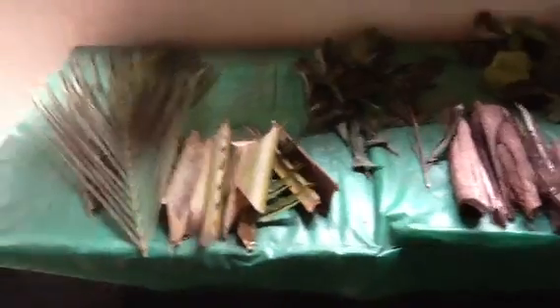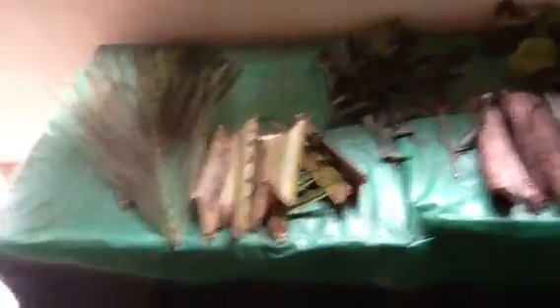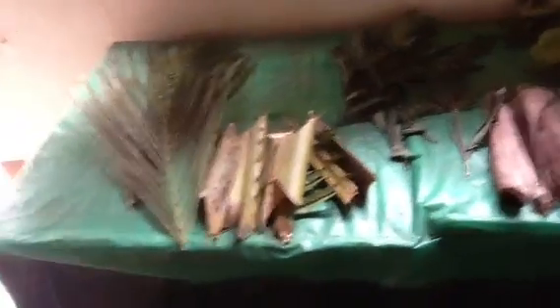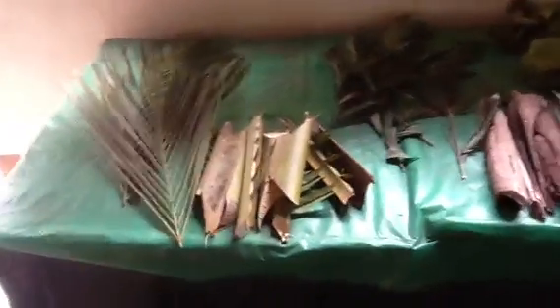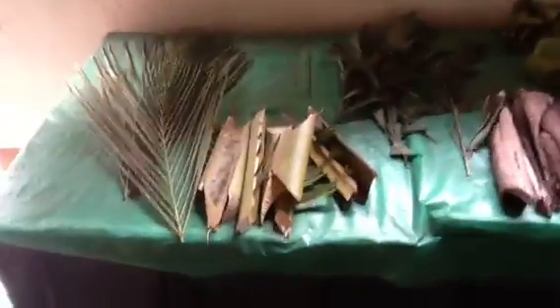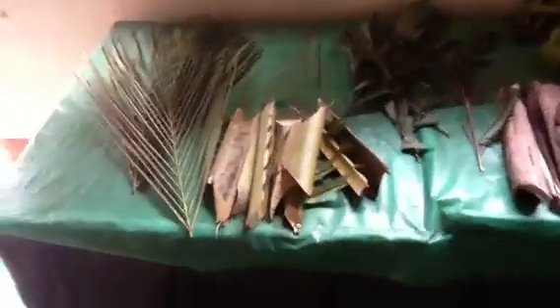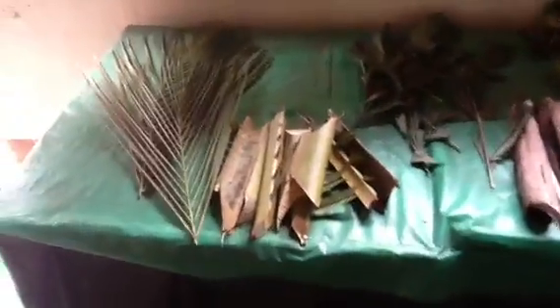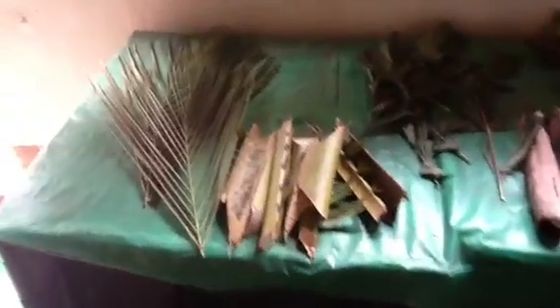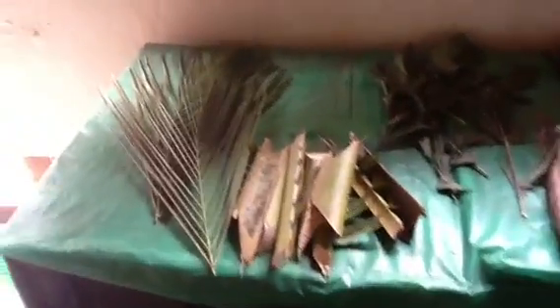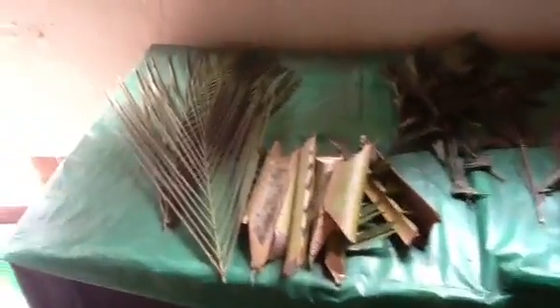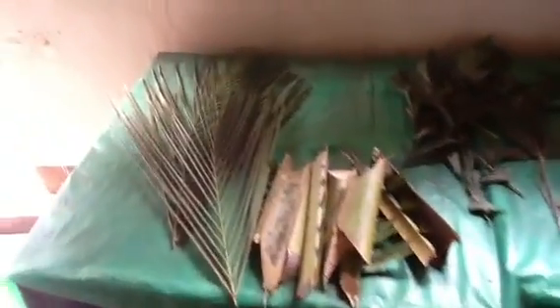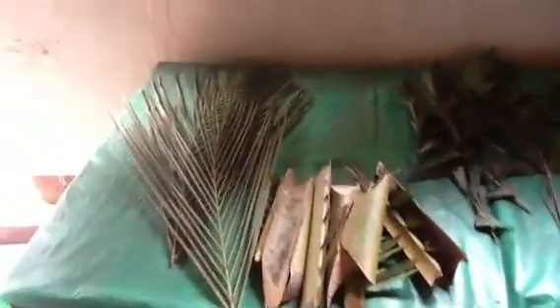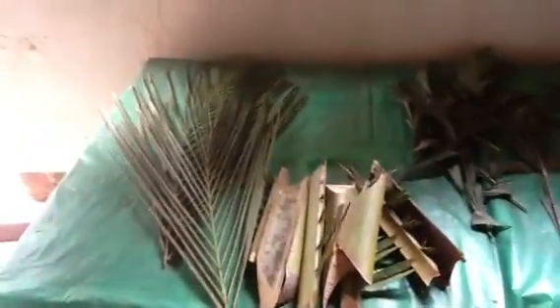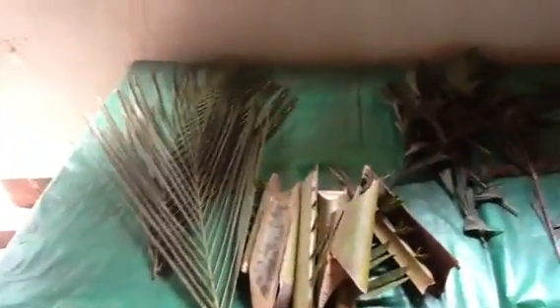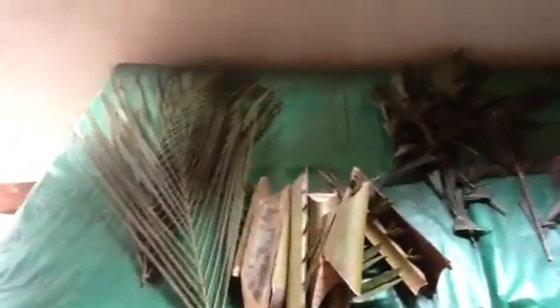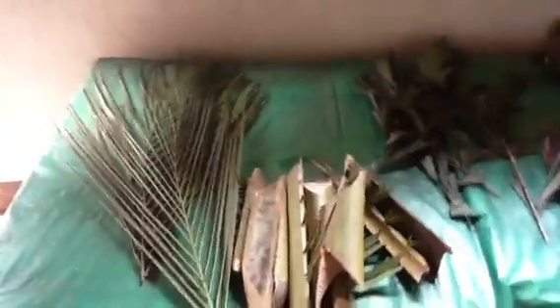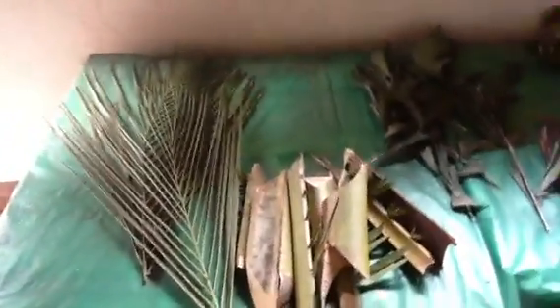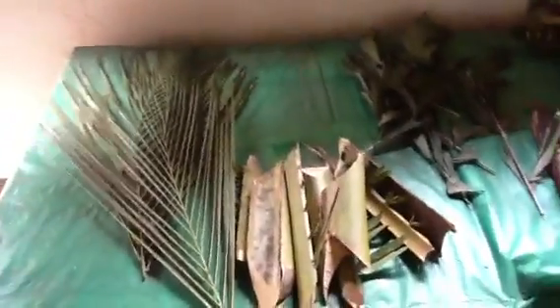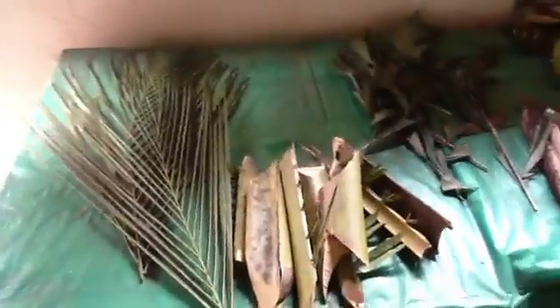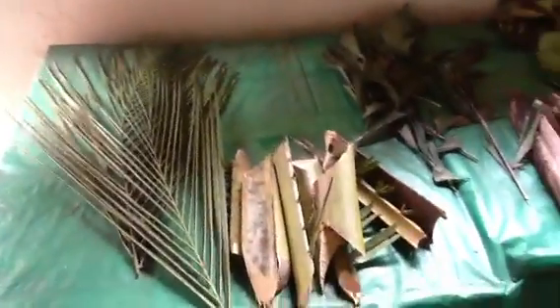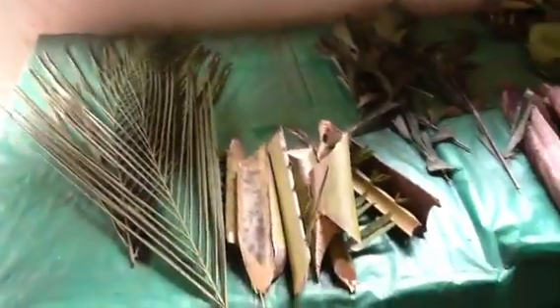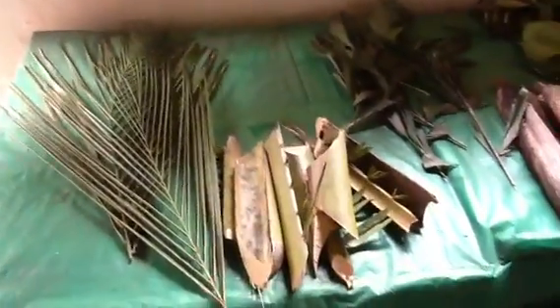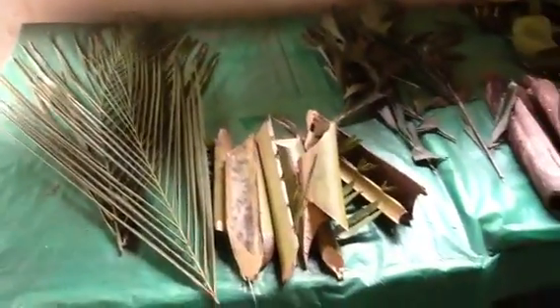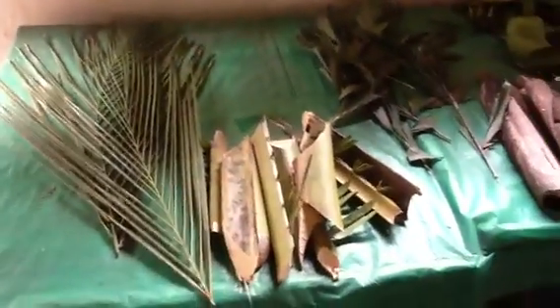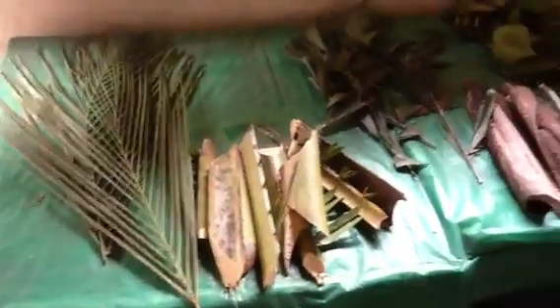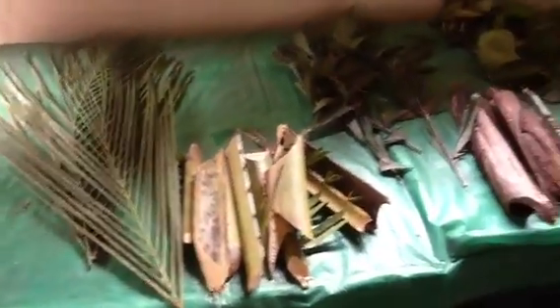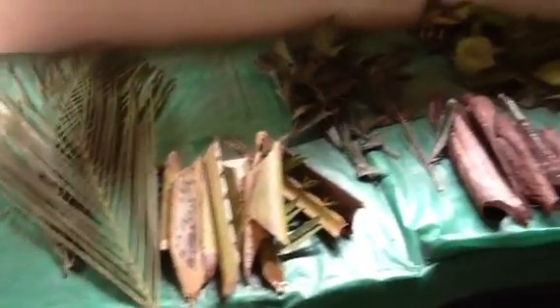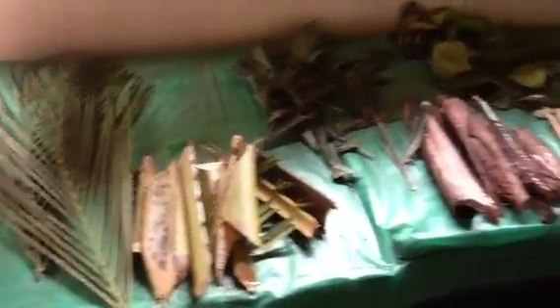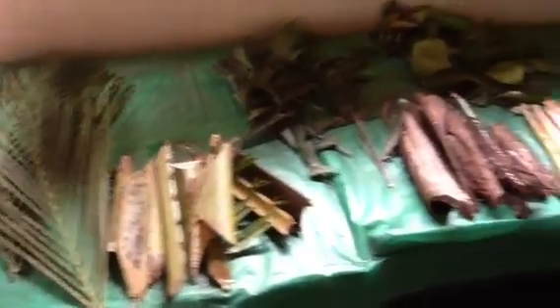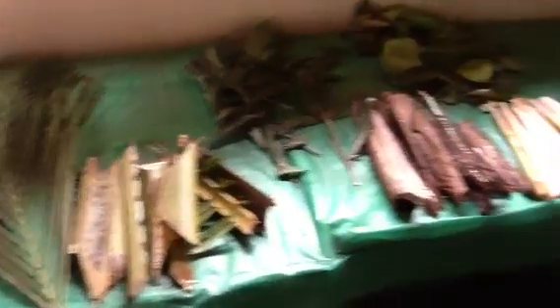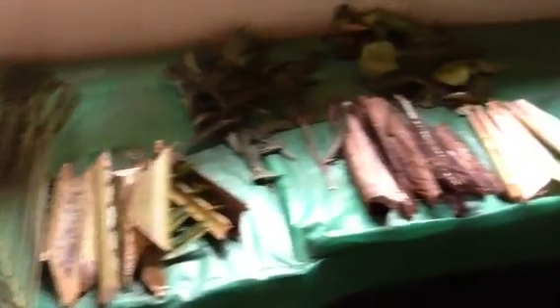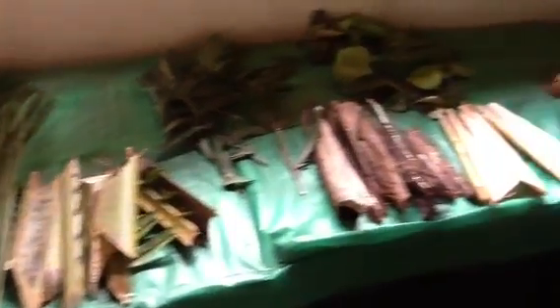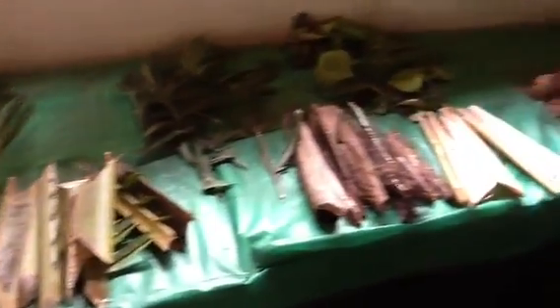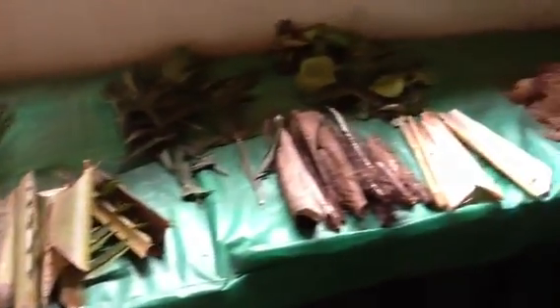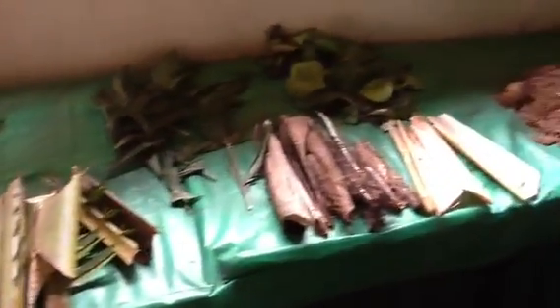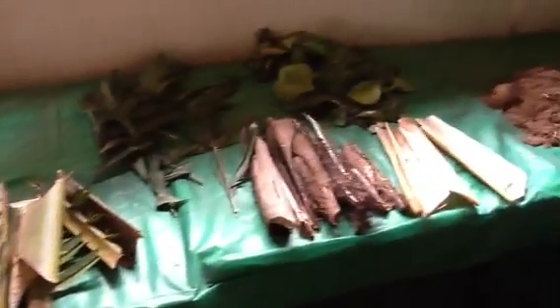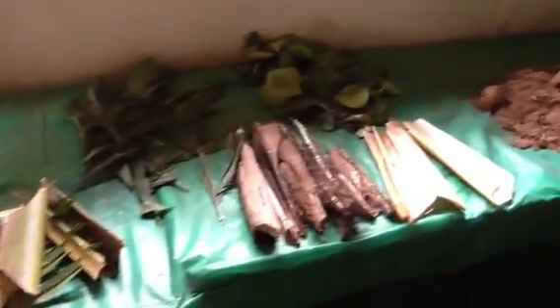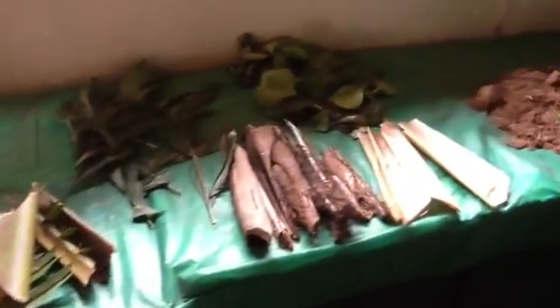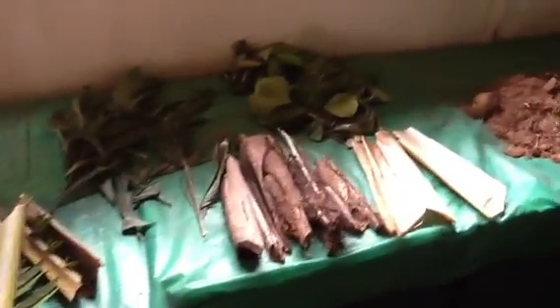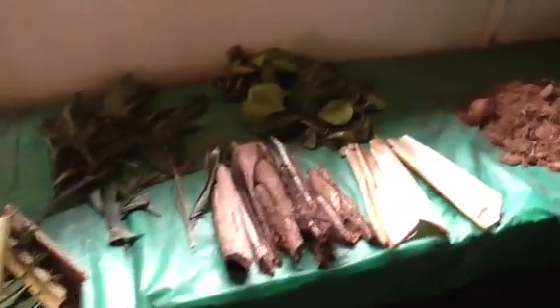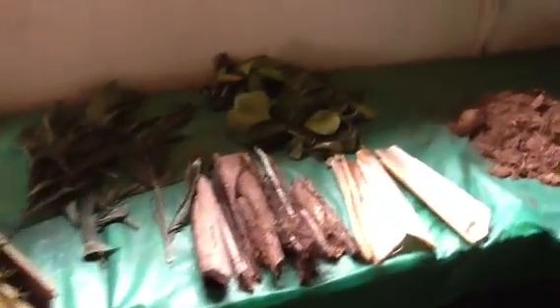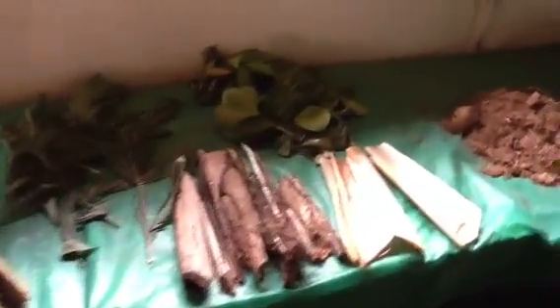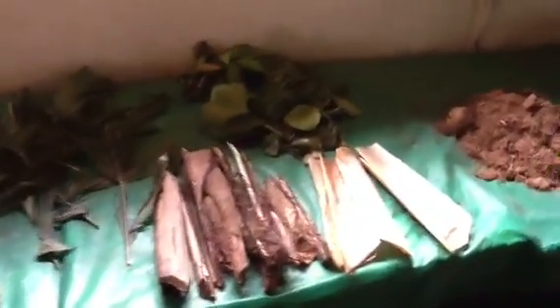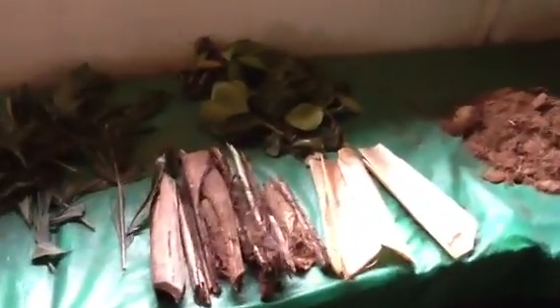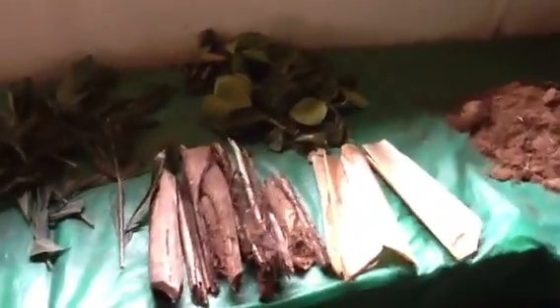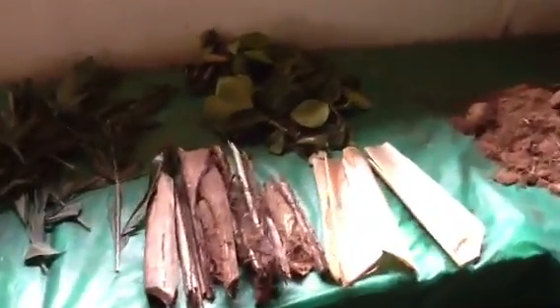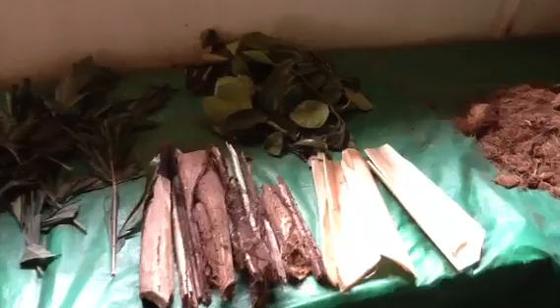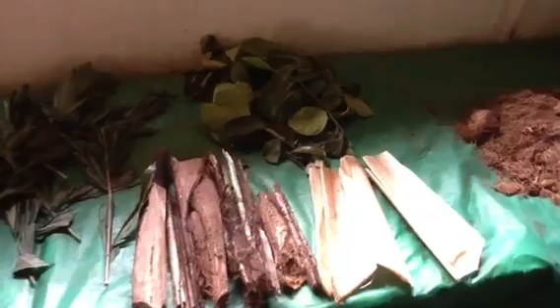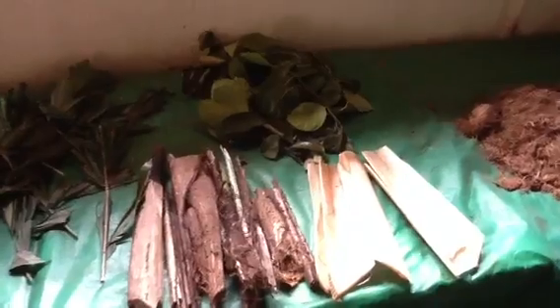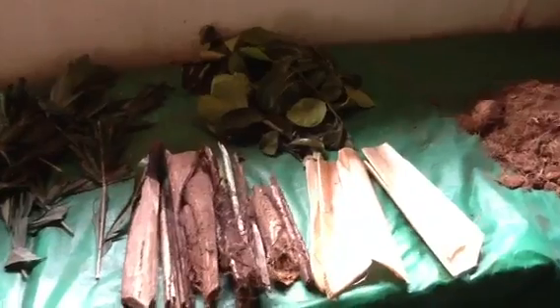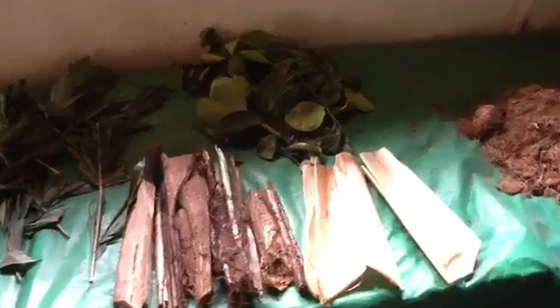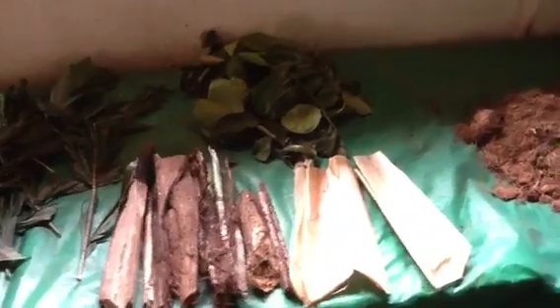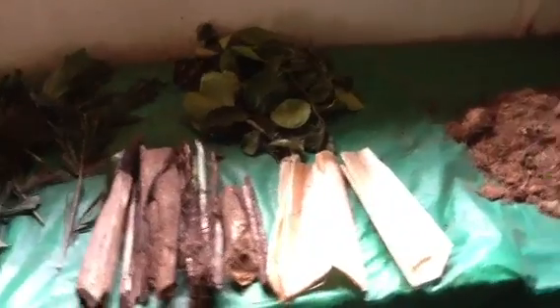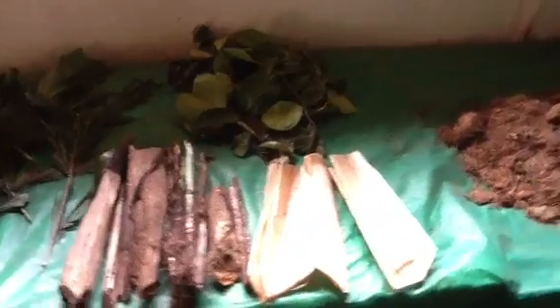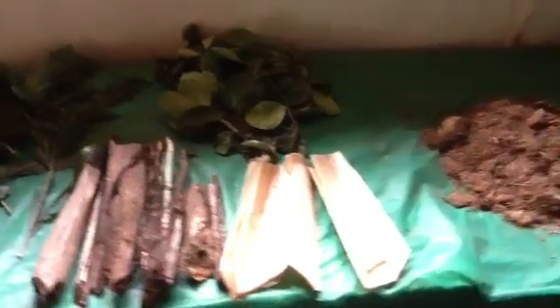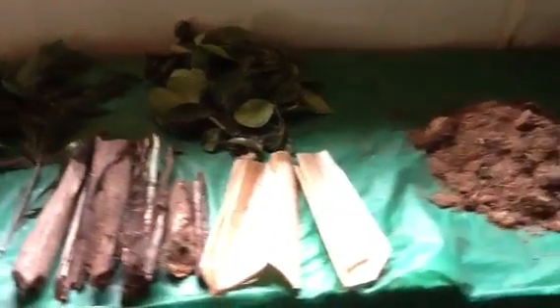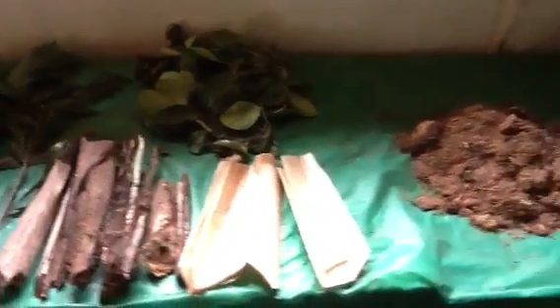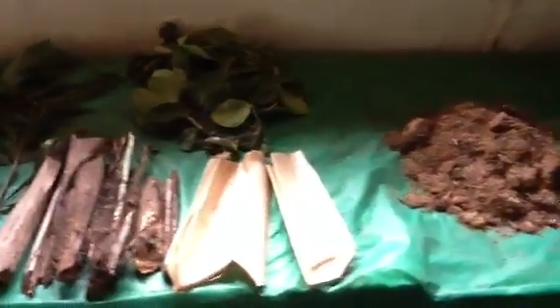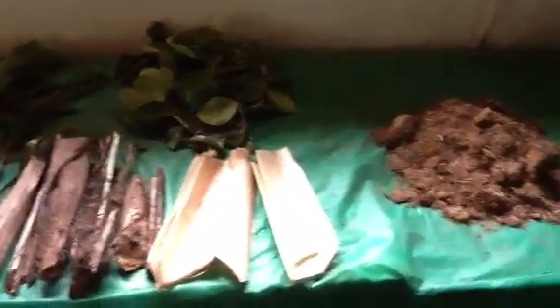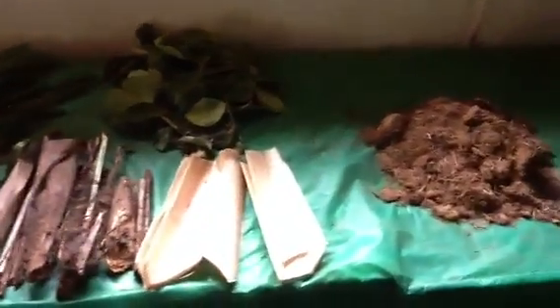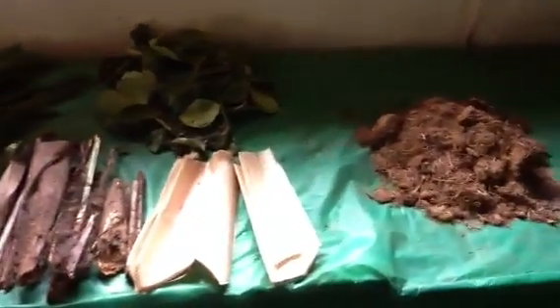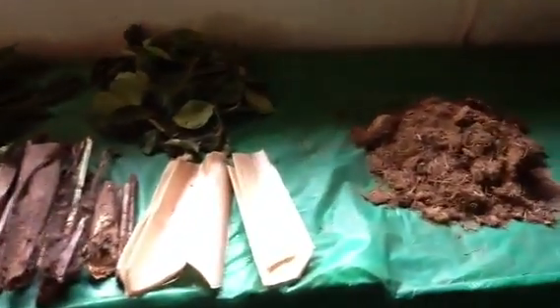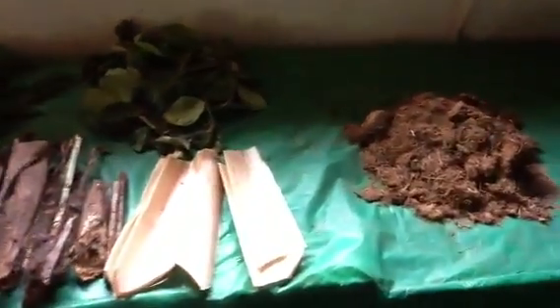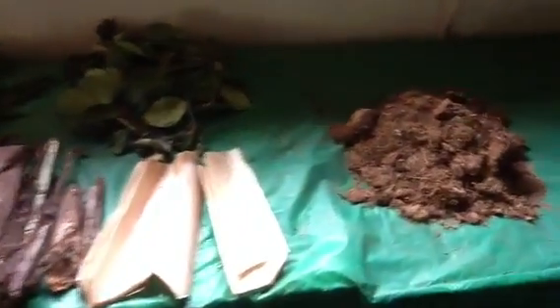Making paper from elephant dung. This is what goes in the elephant. It doesn't digest about half of it.